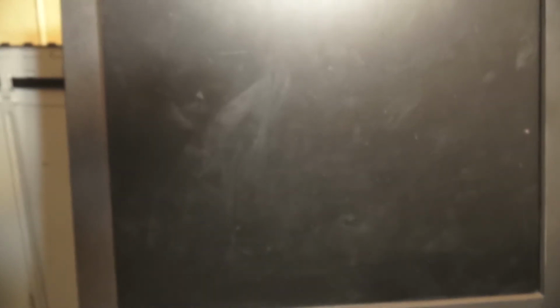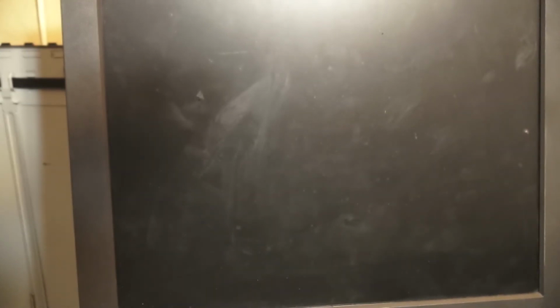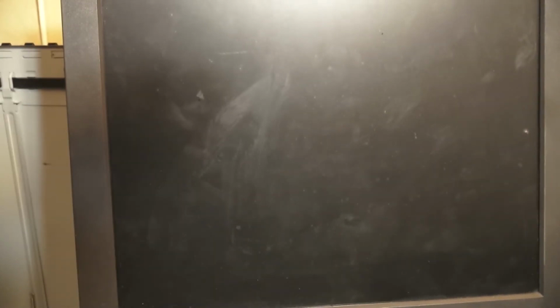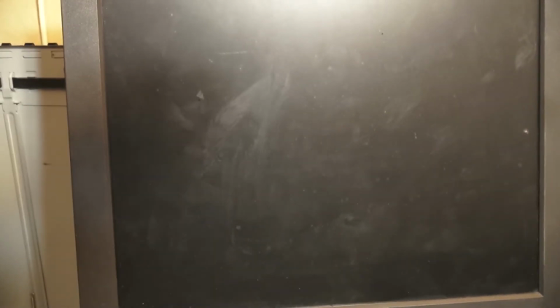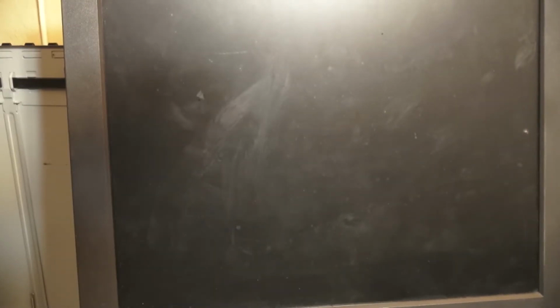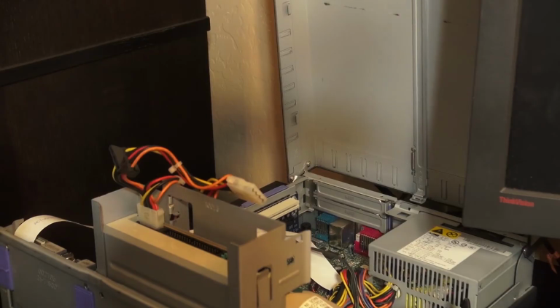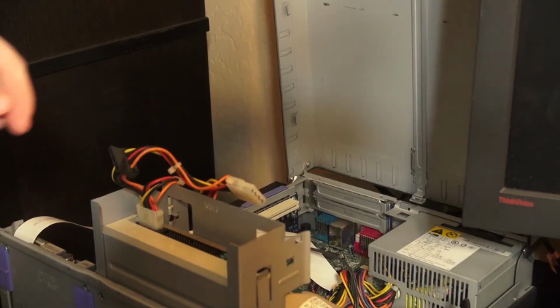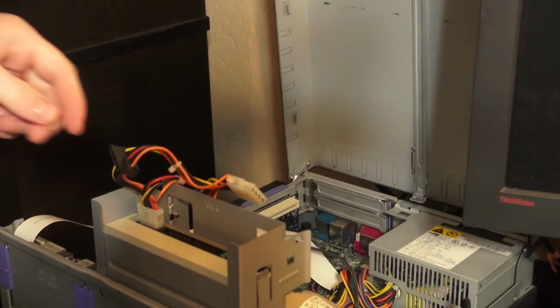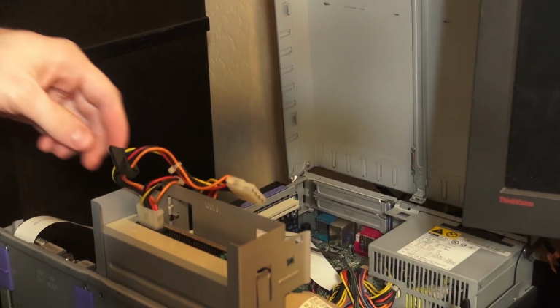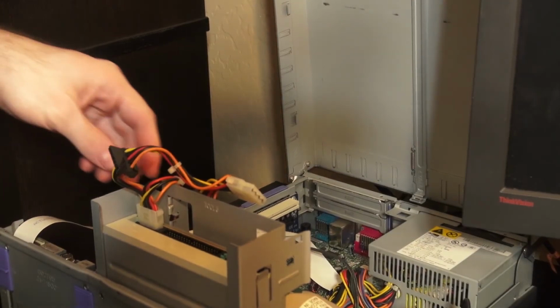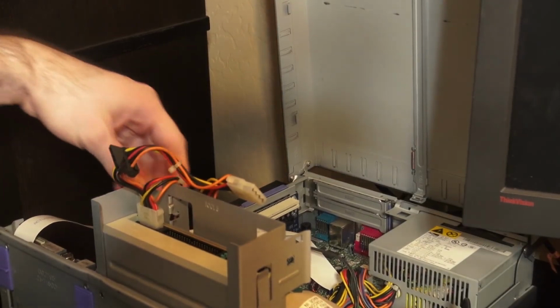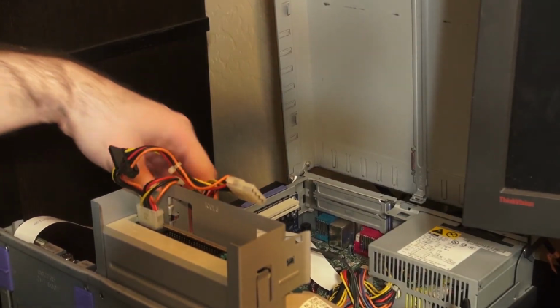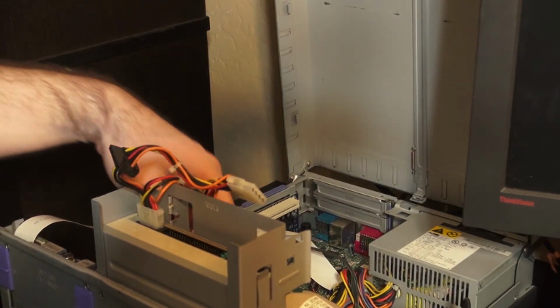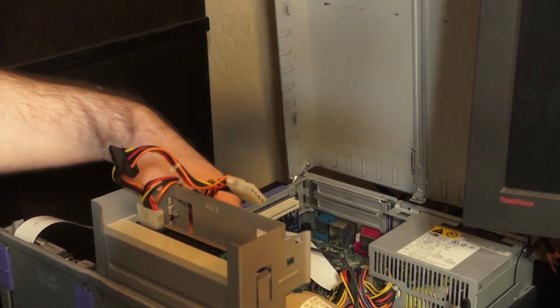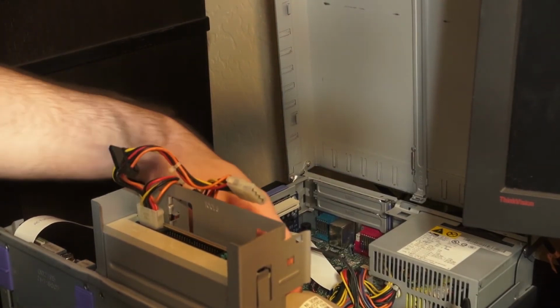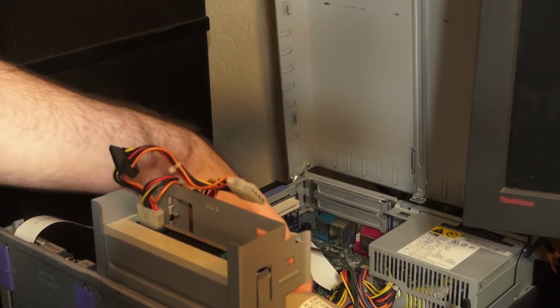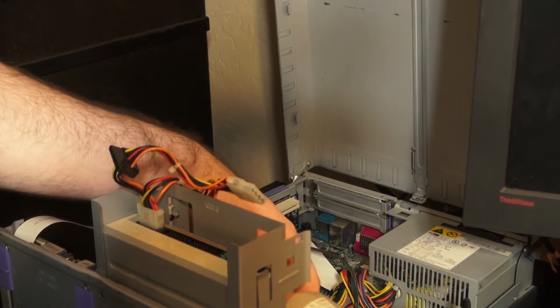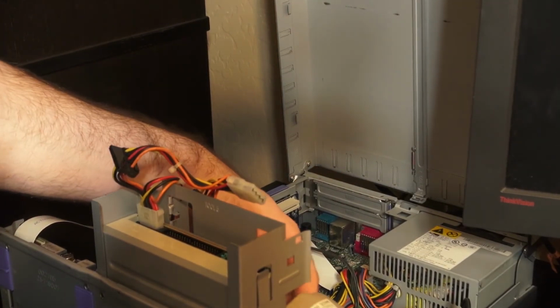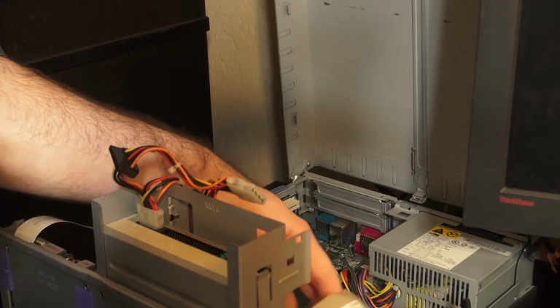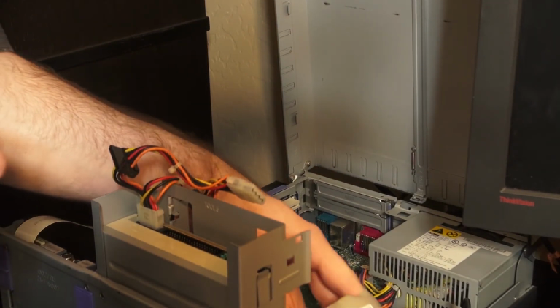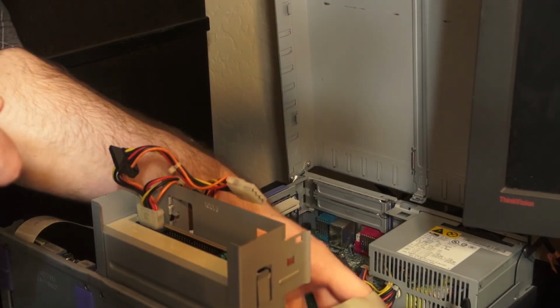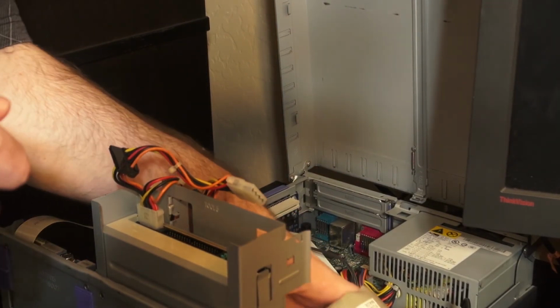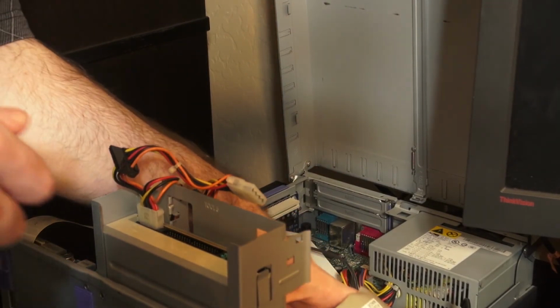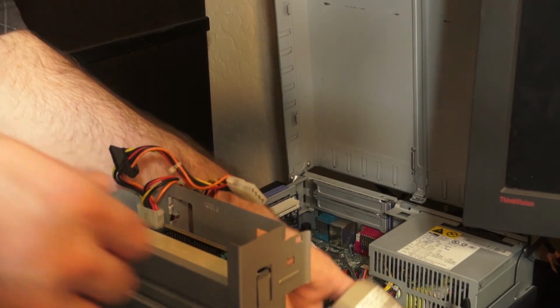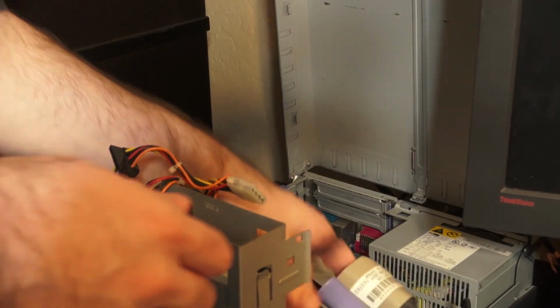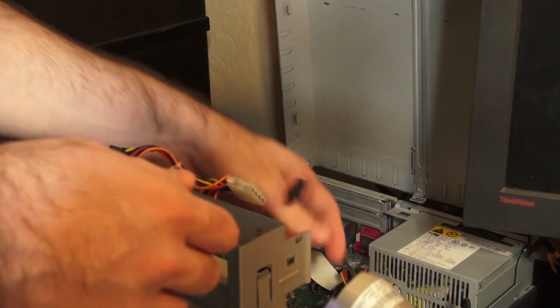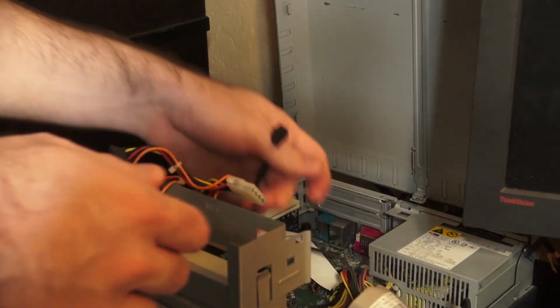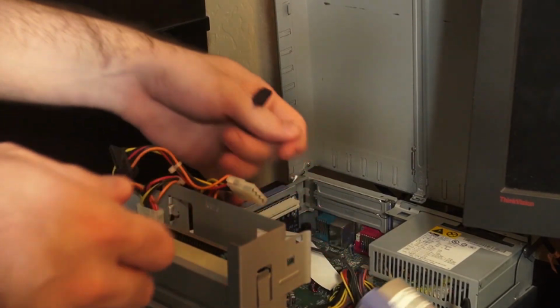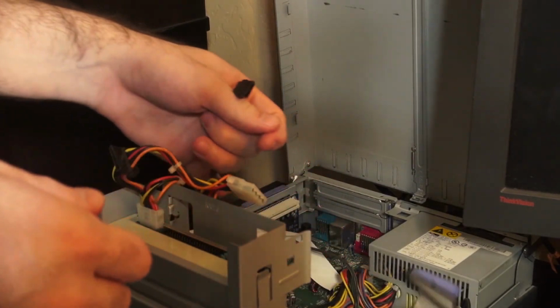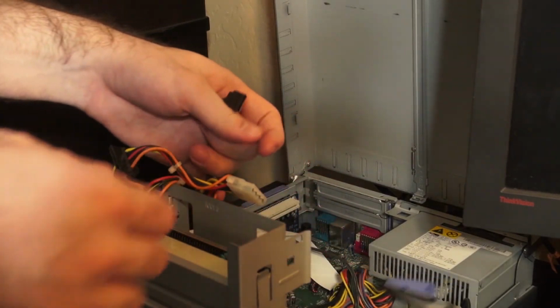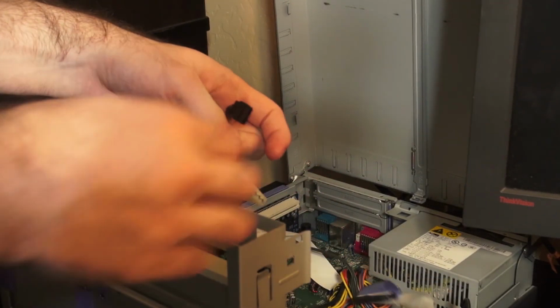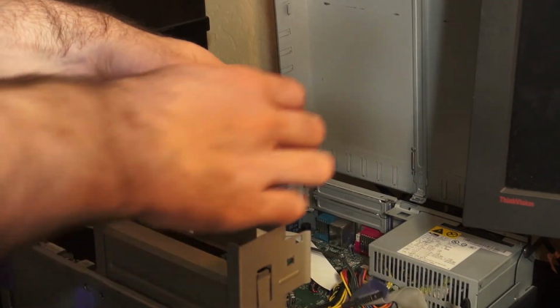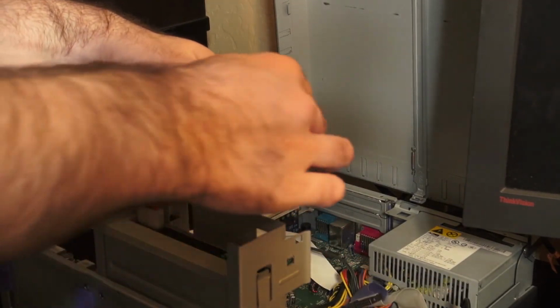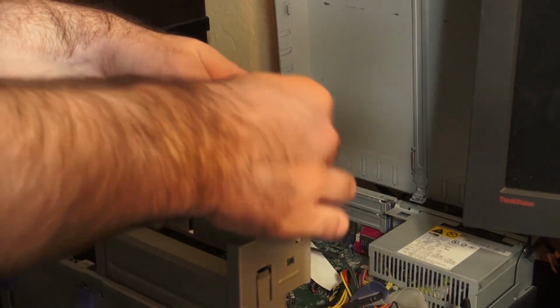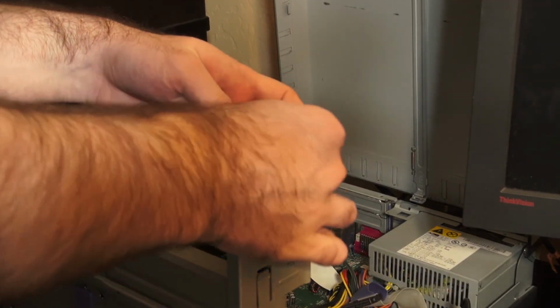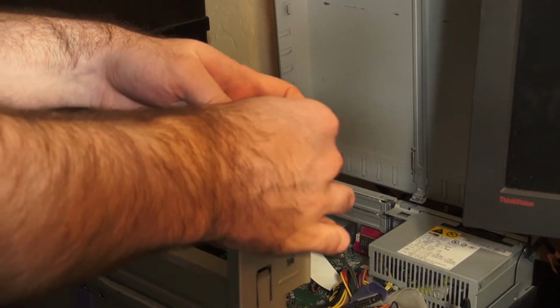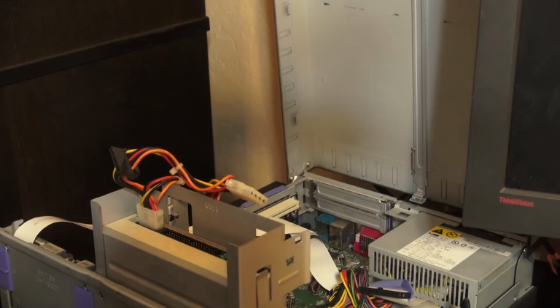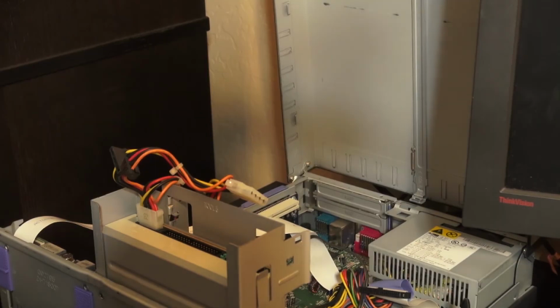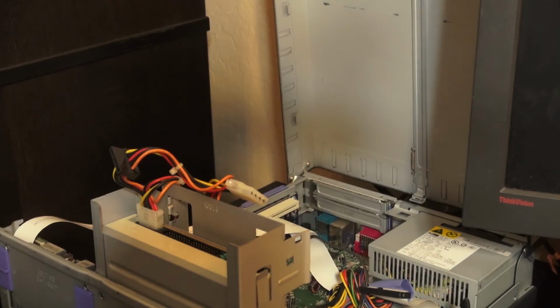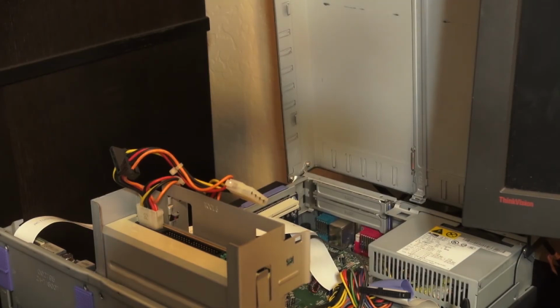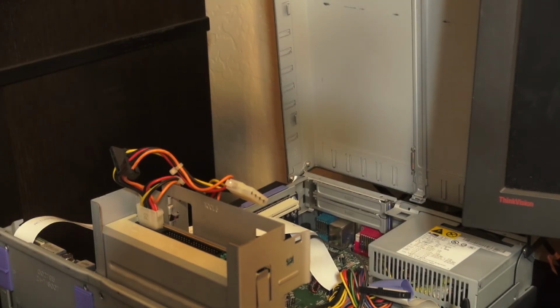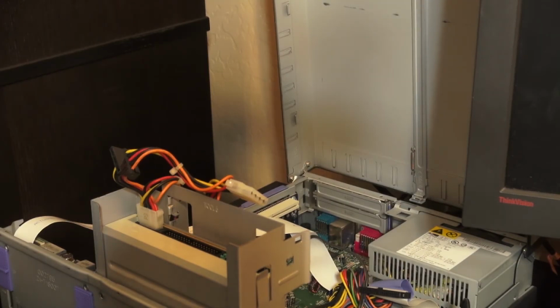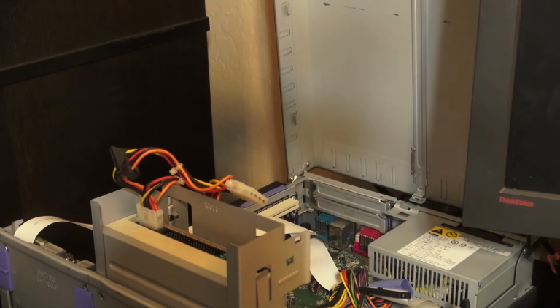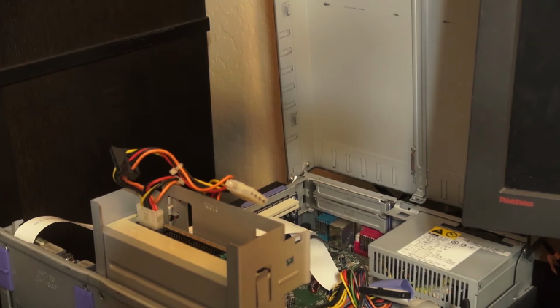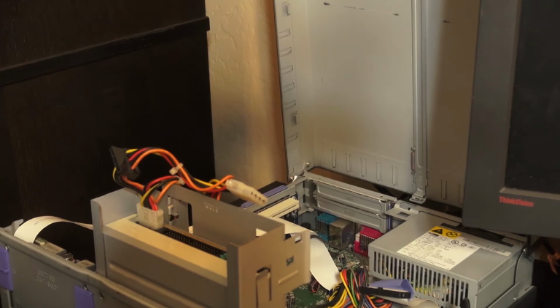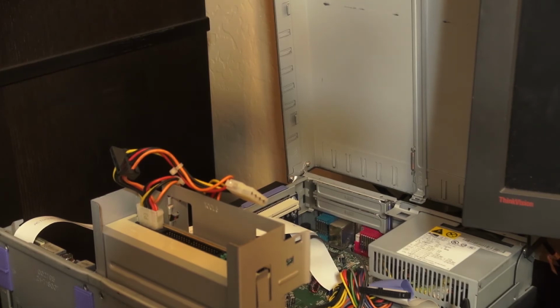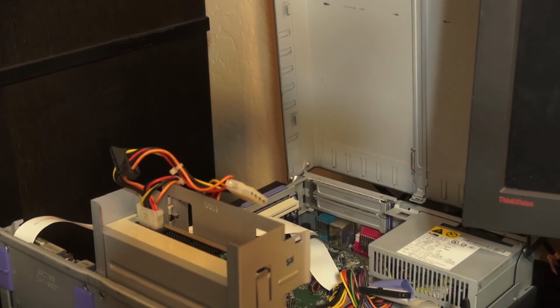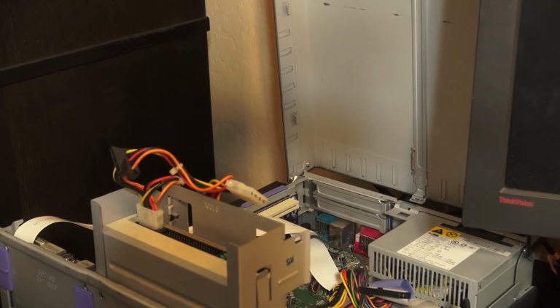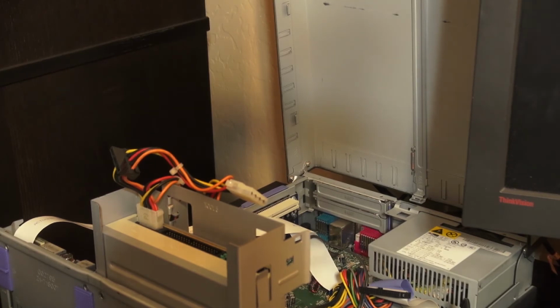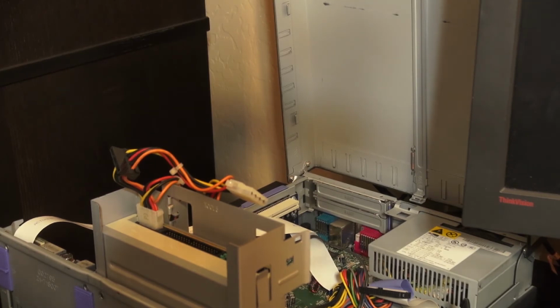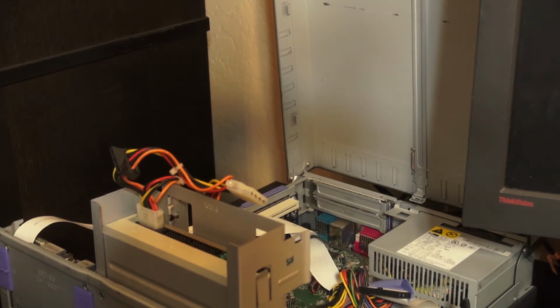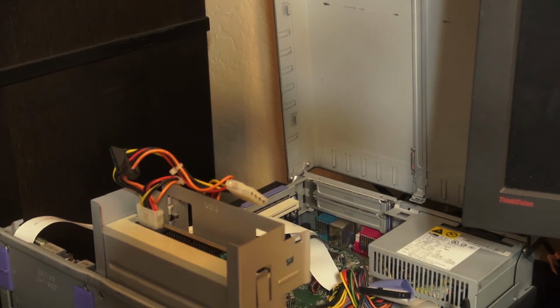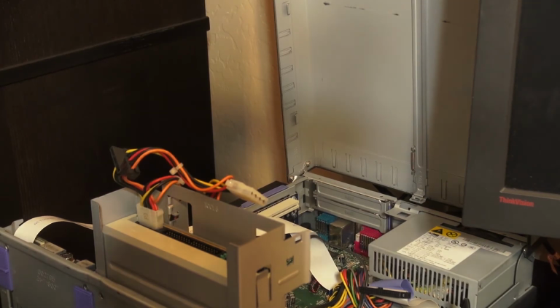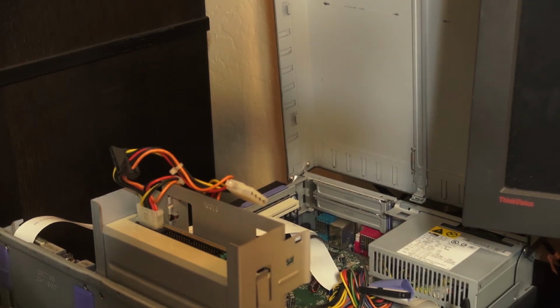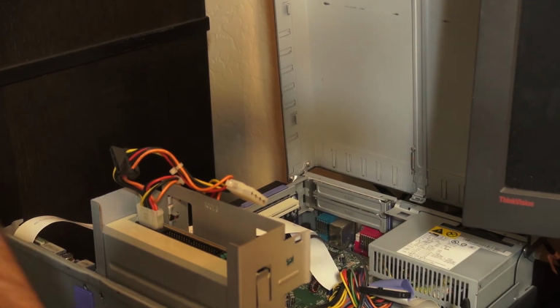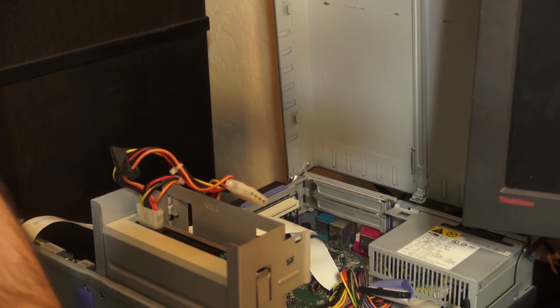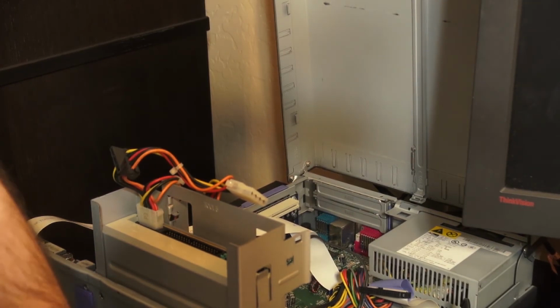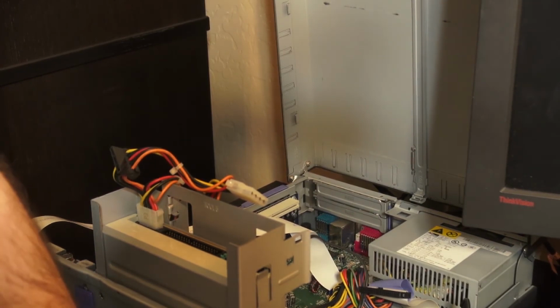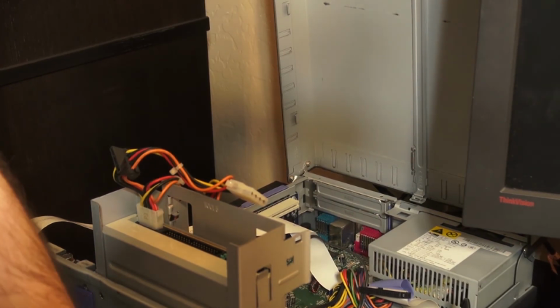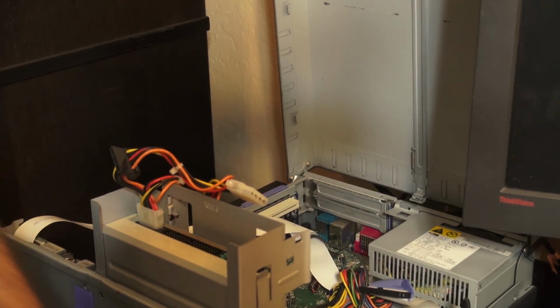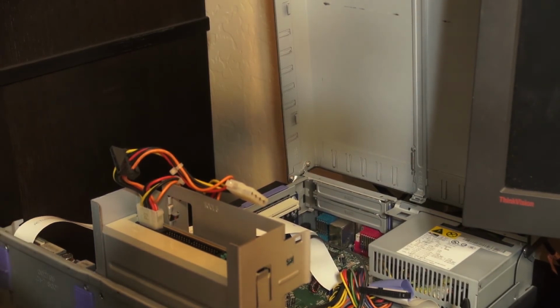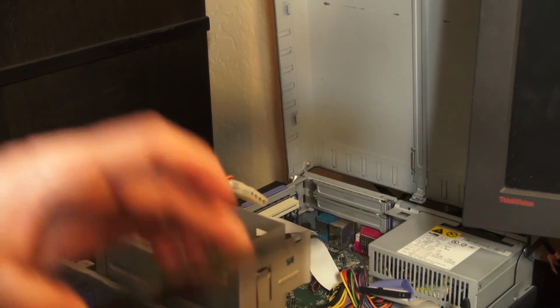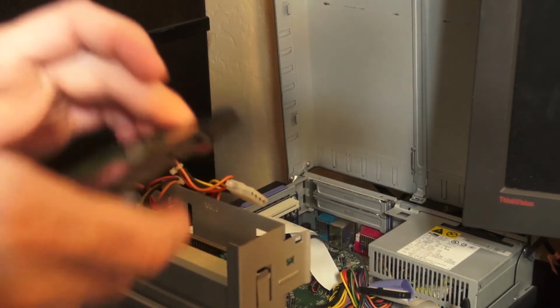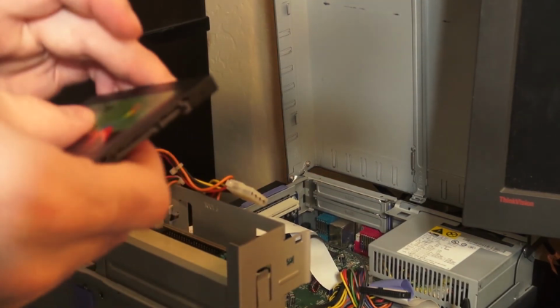Now the question is, is the SATA cable too mangled to reuse? Does a mangled SATA cable affect speed? I don't know.